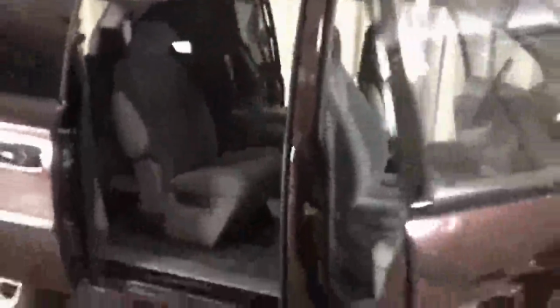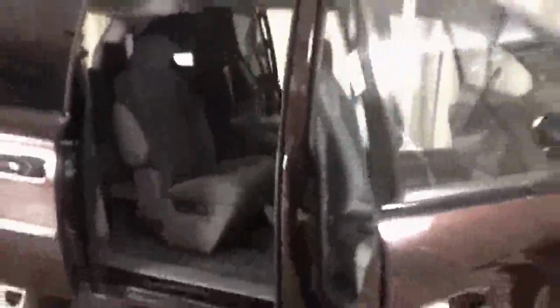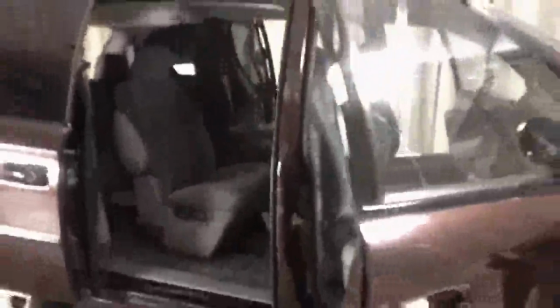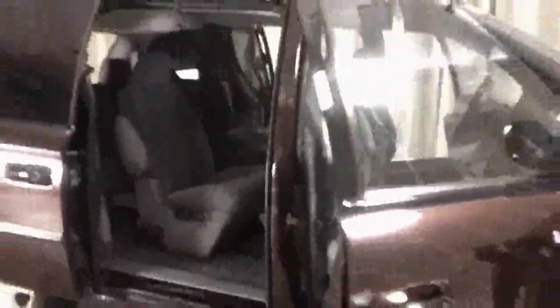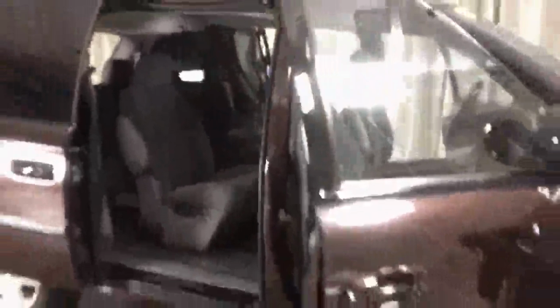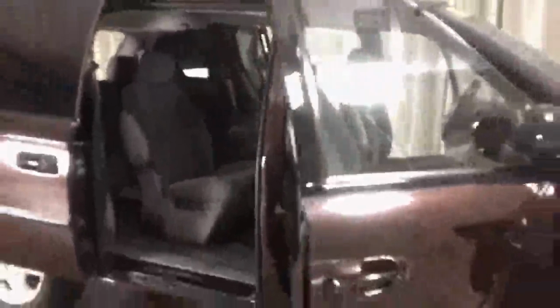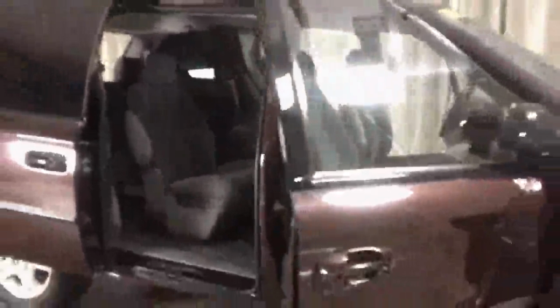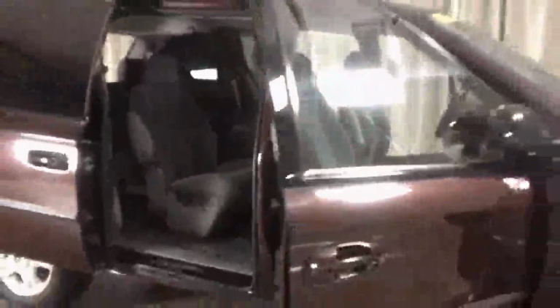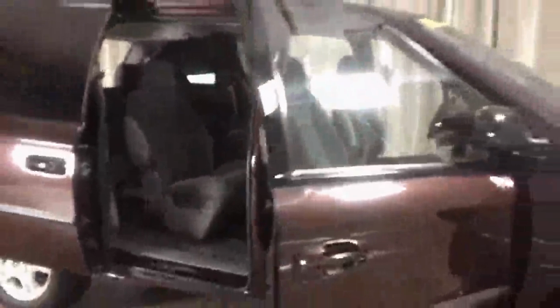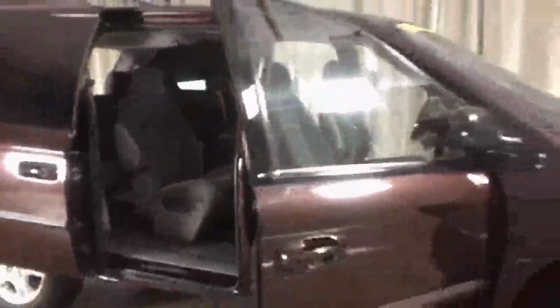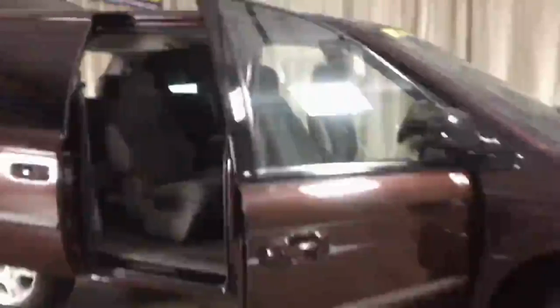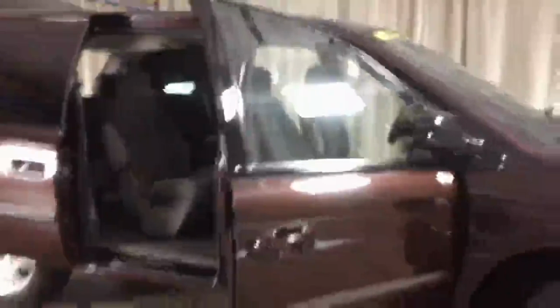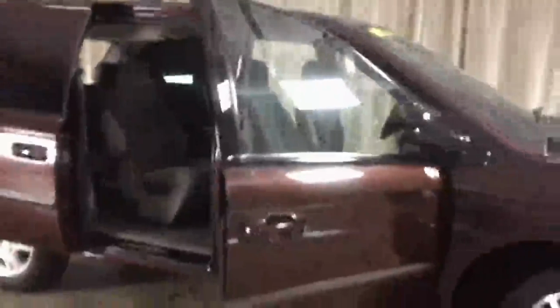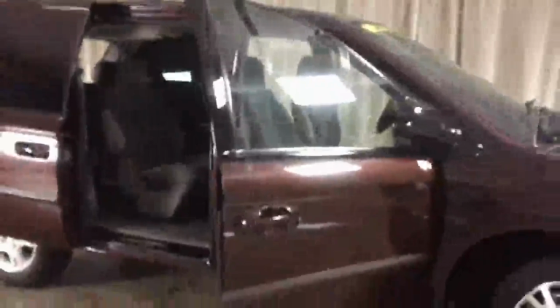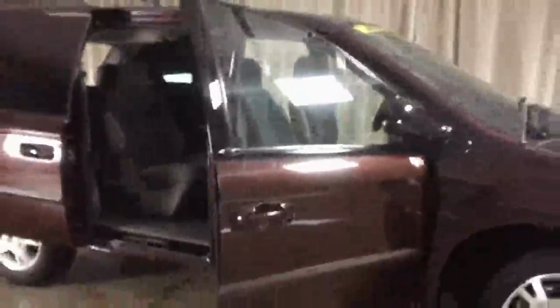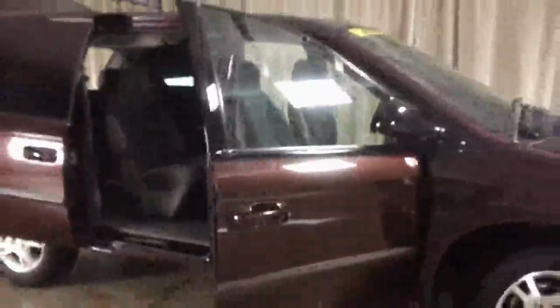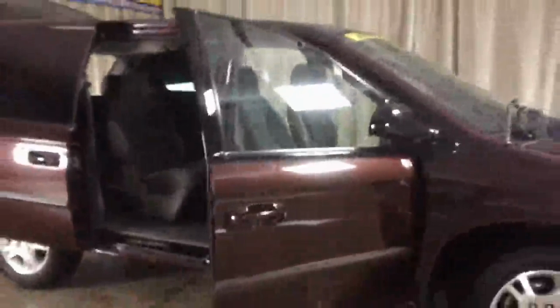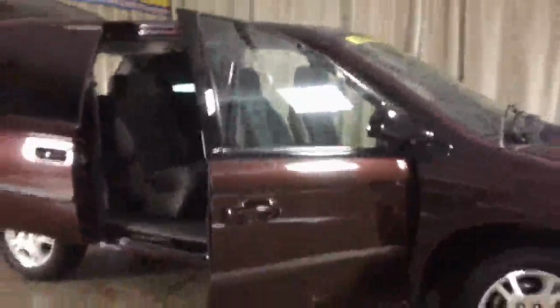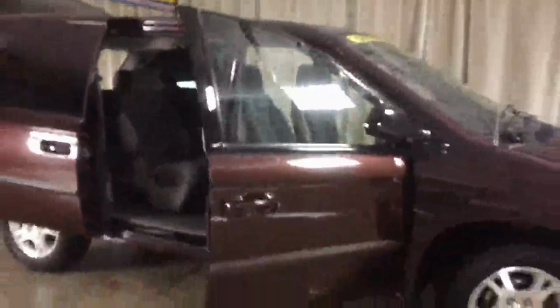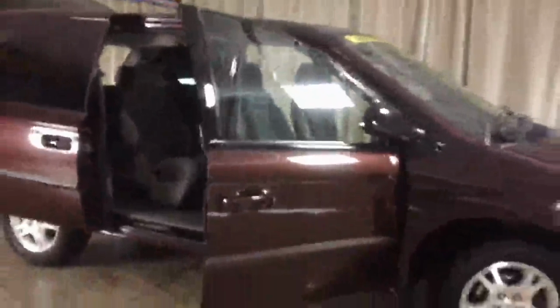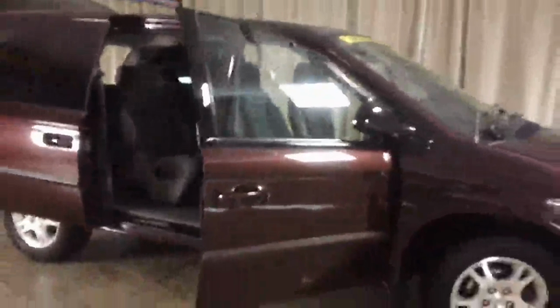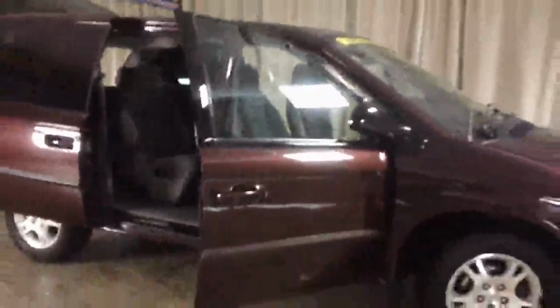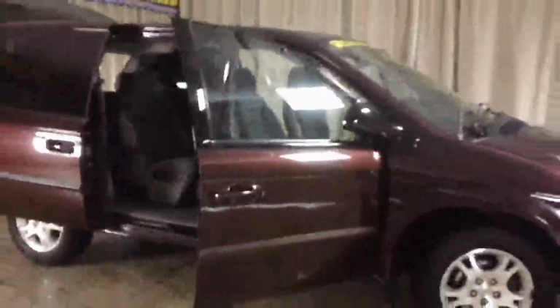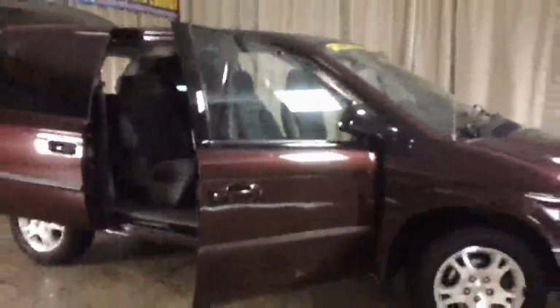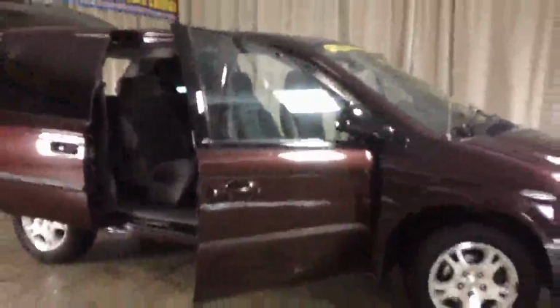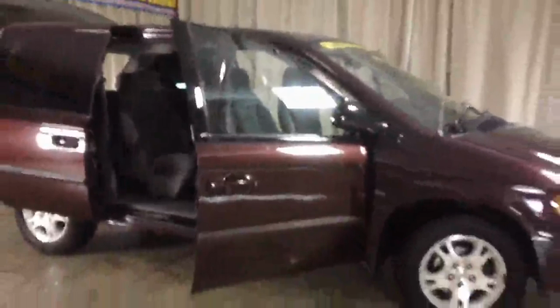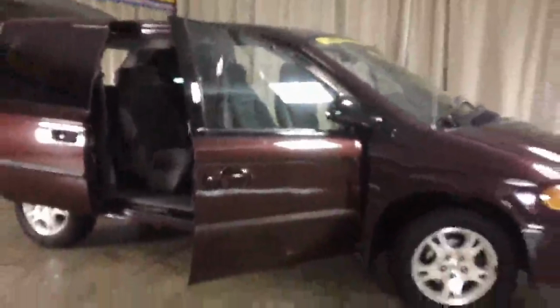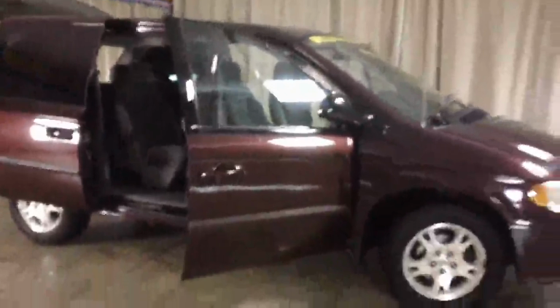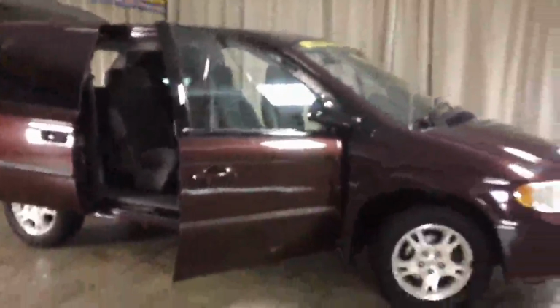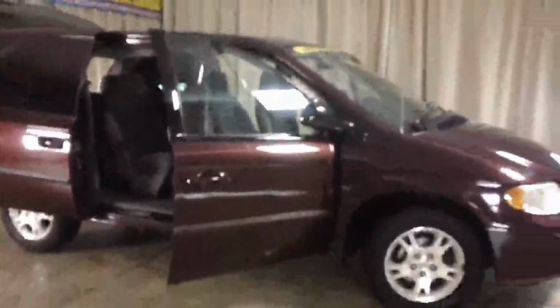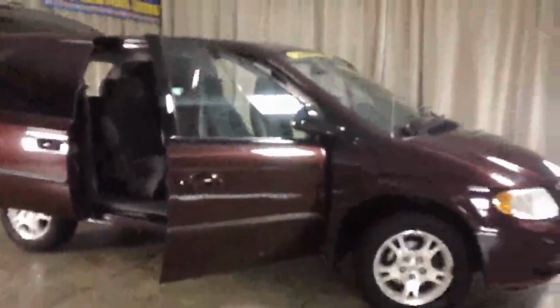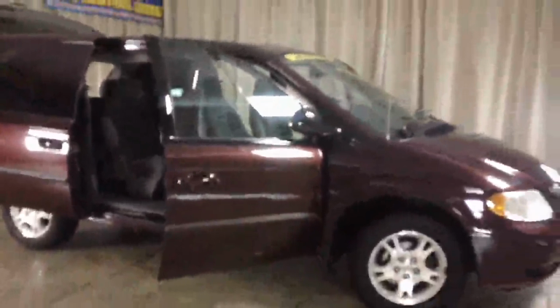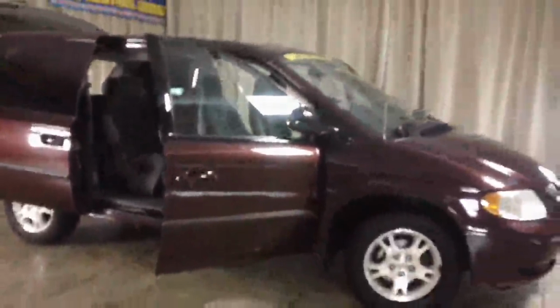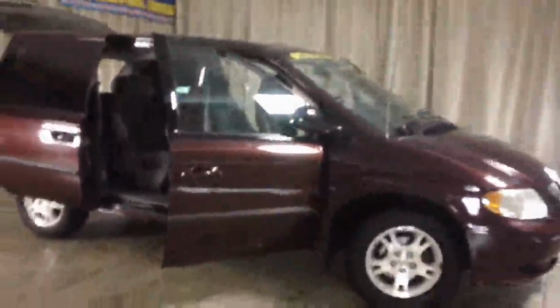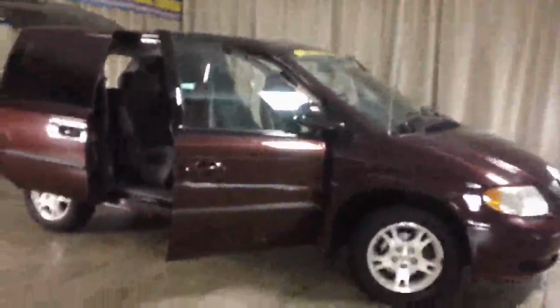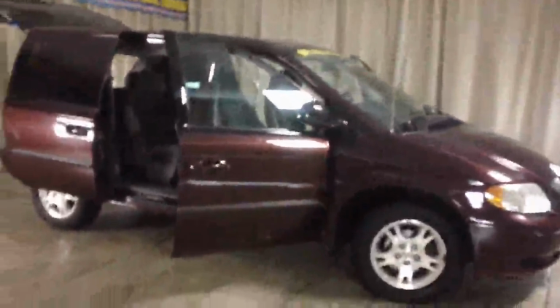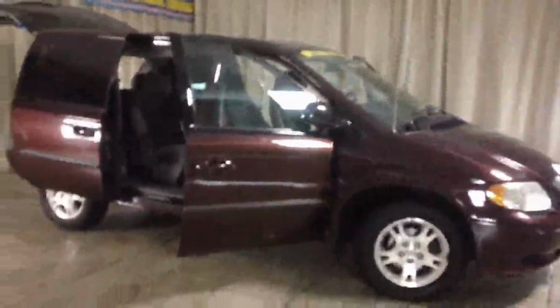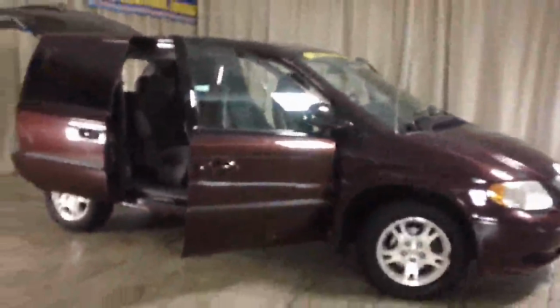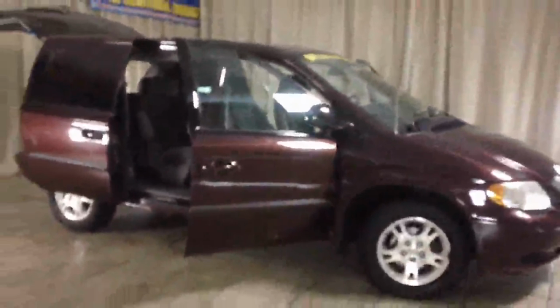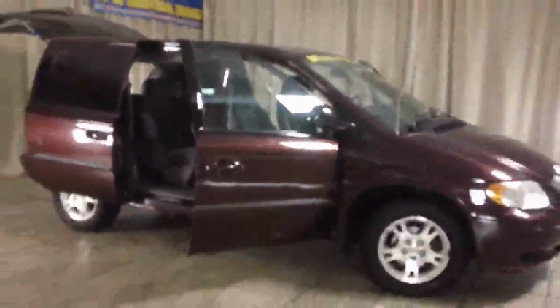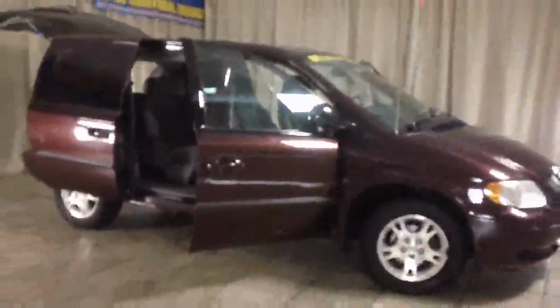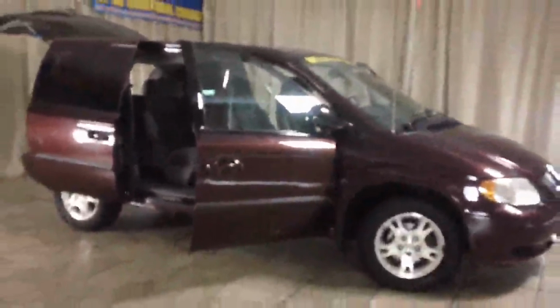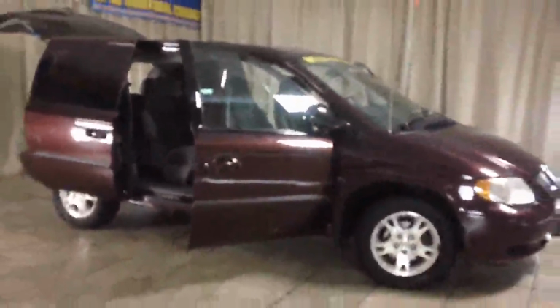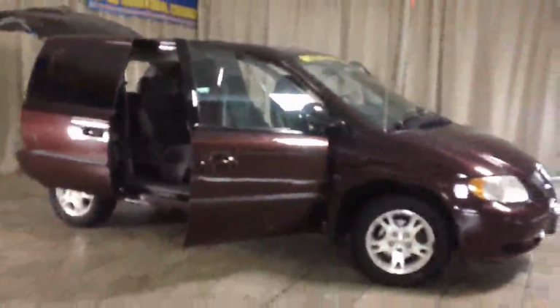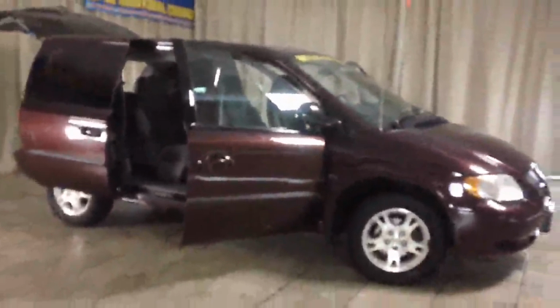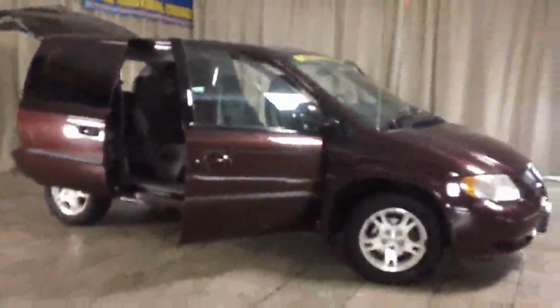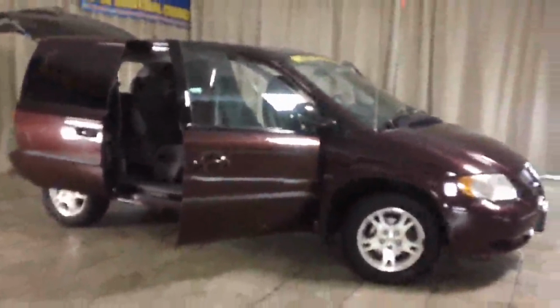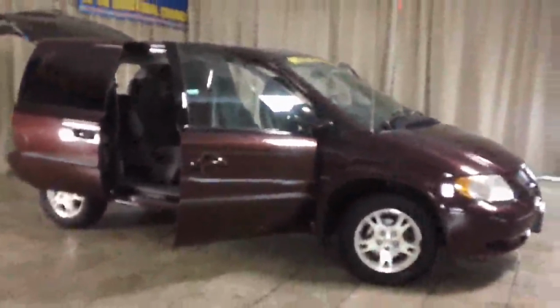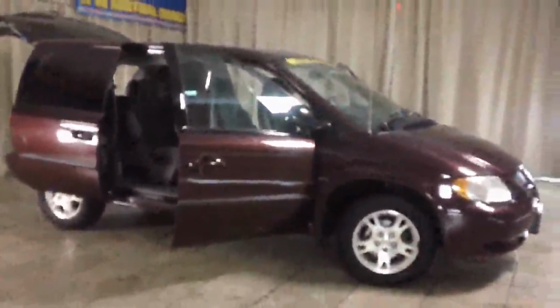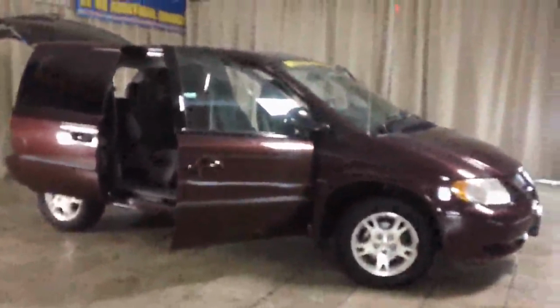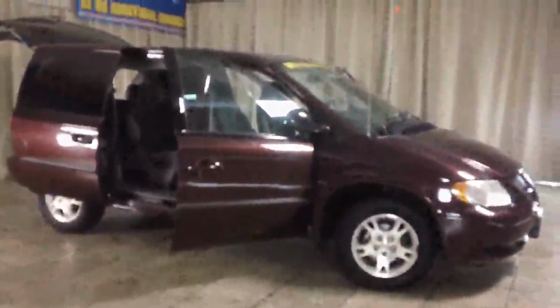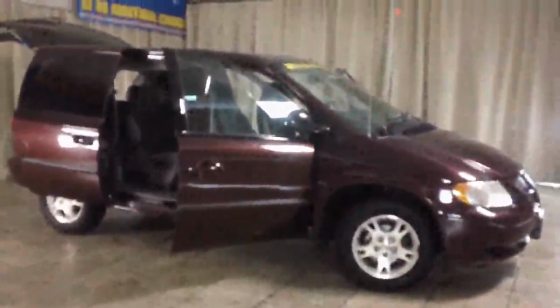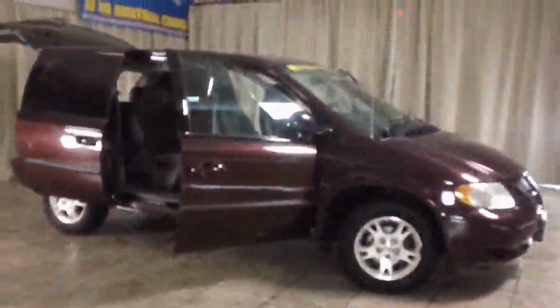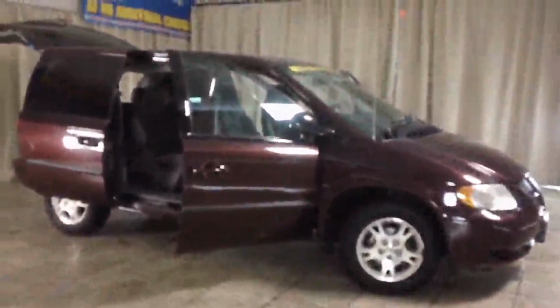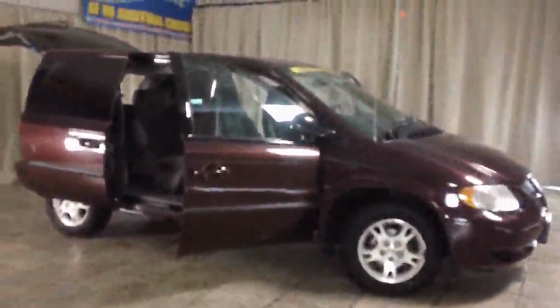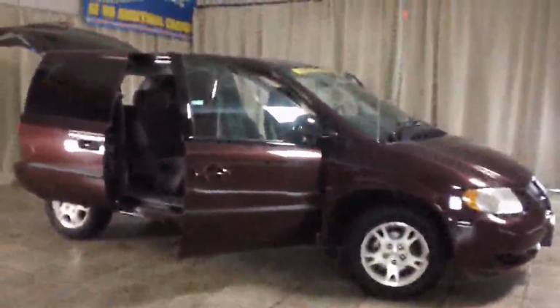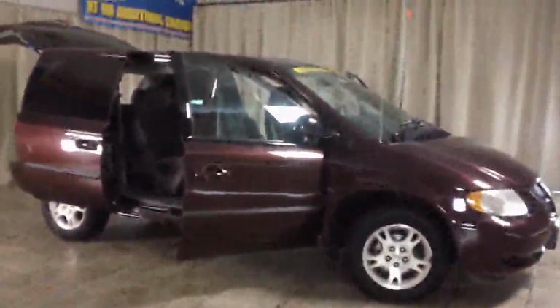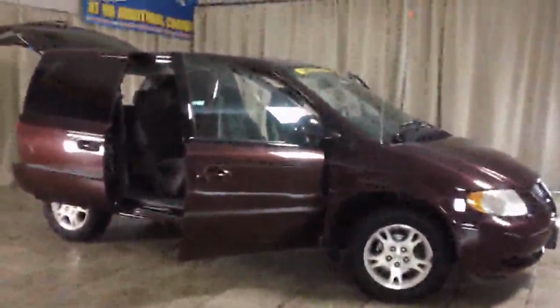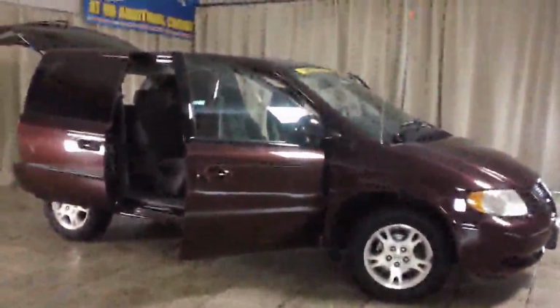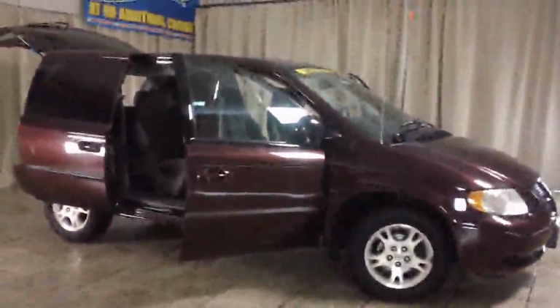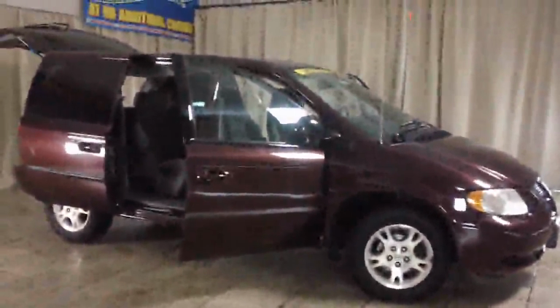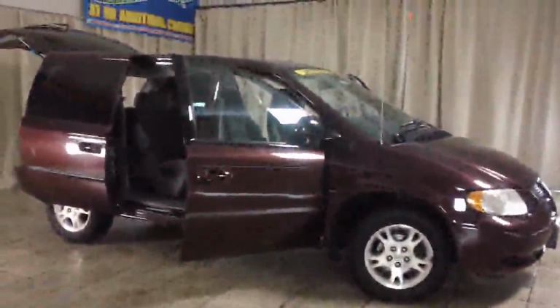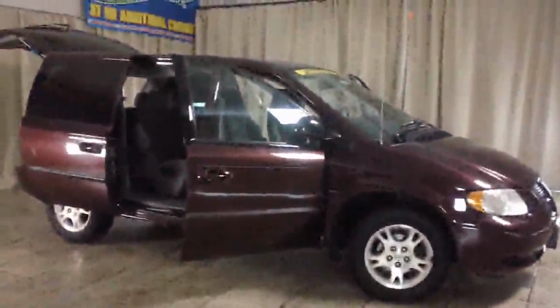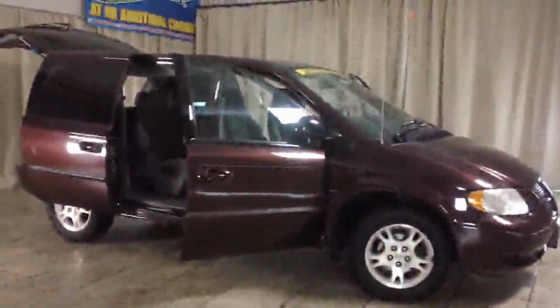Again, this is a 2004 Dodge Caravan and you can find it at Casper Chrysler Dodge and Jeep in Sandusky, Ohio.